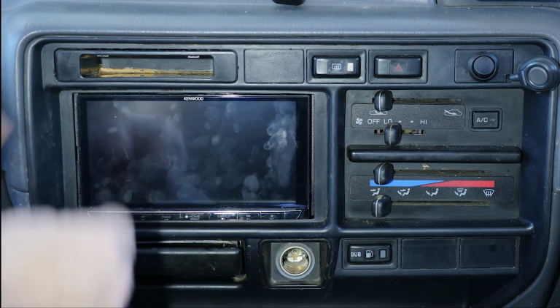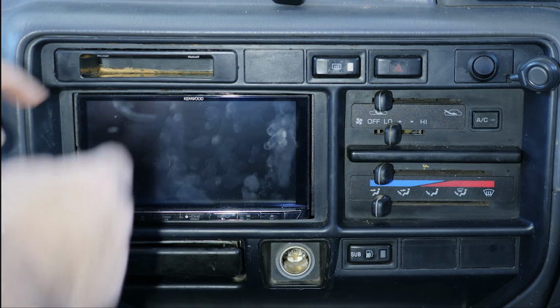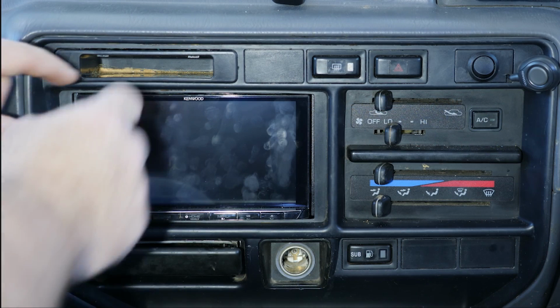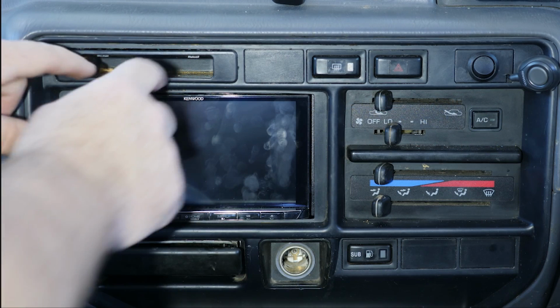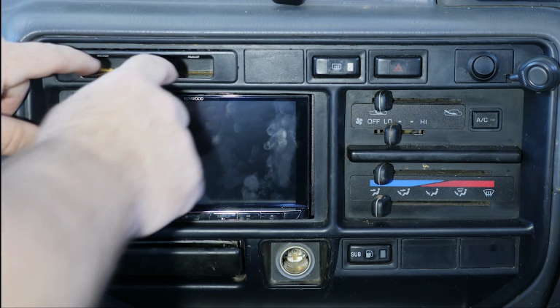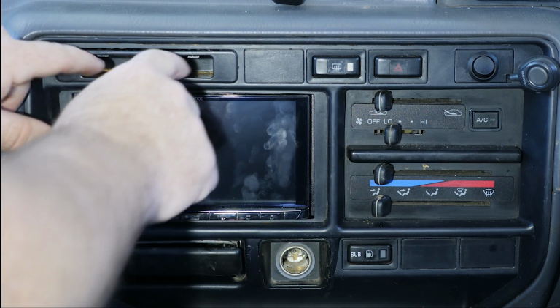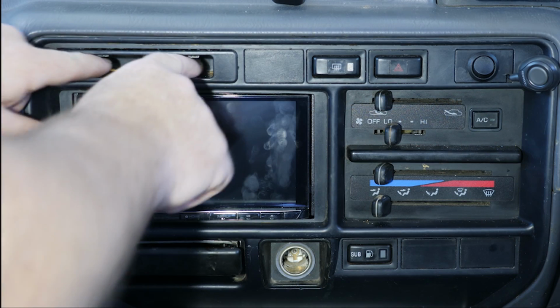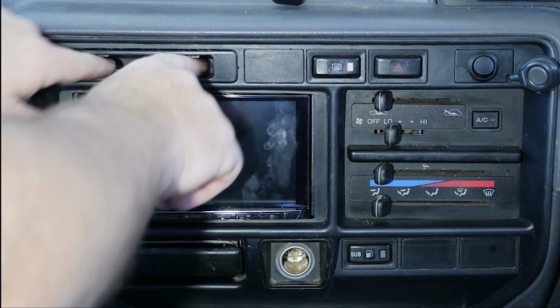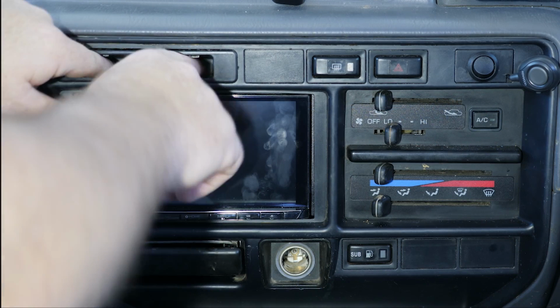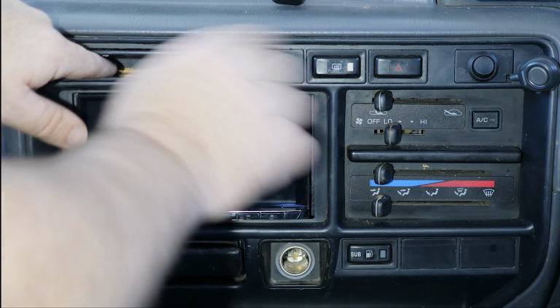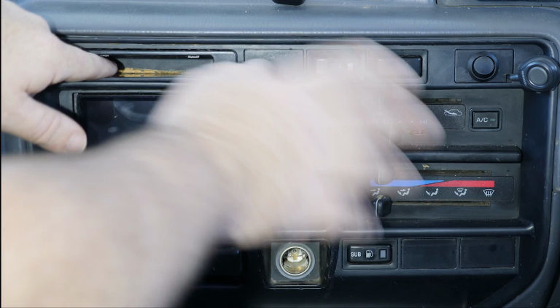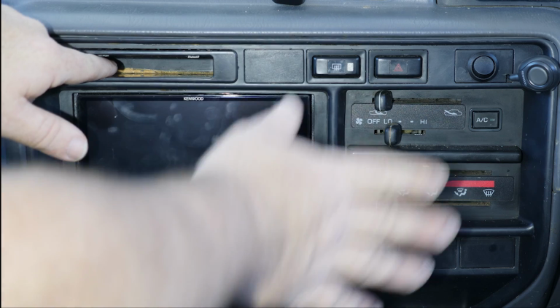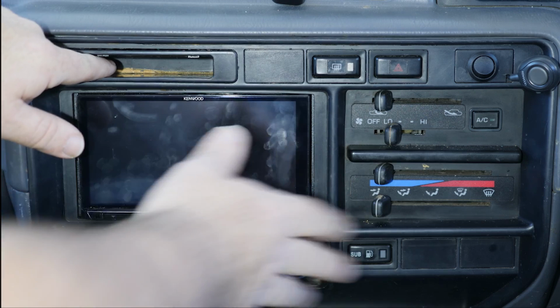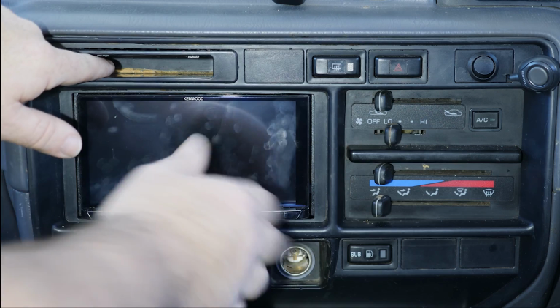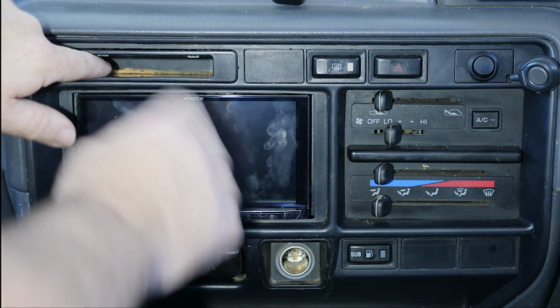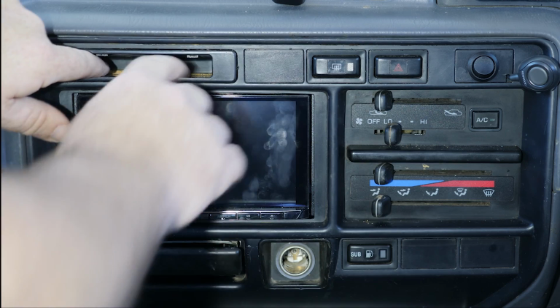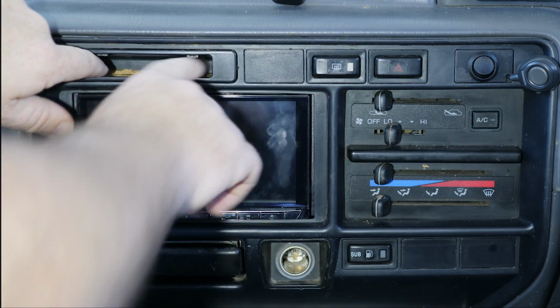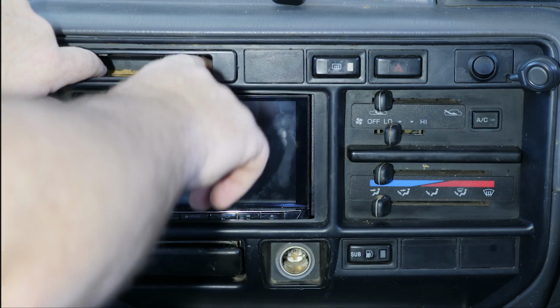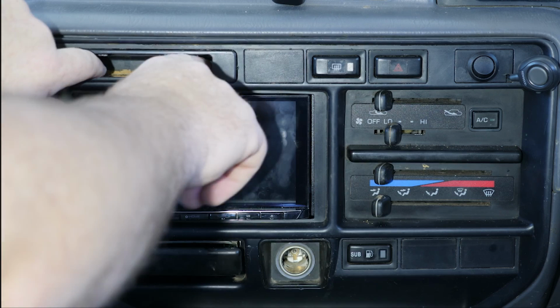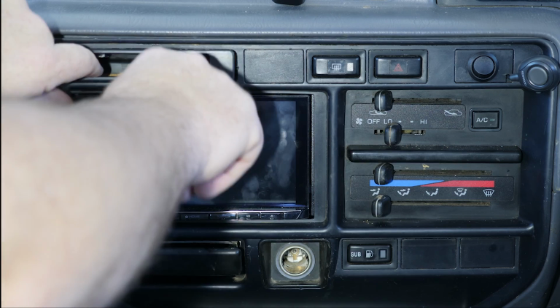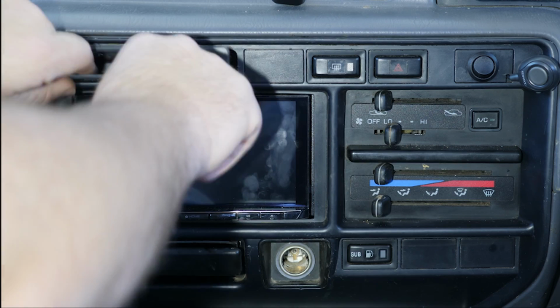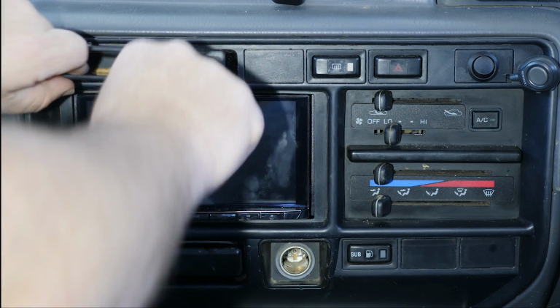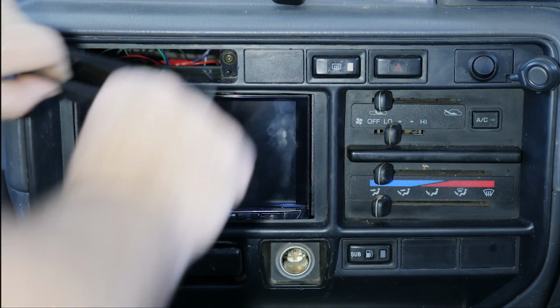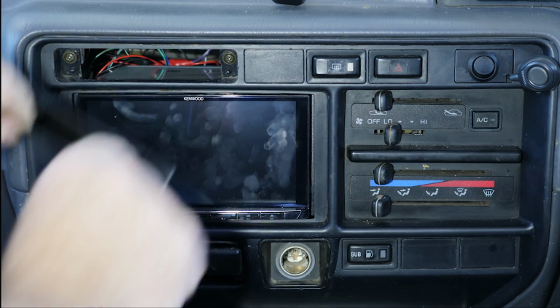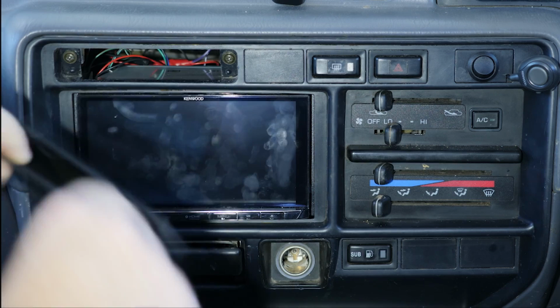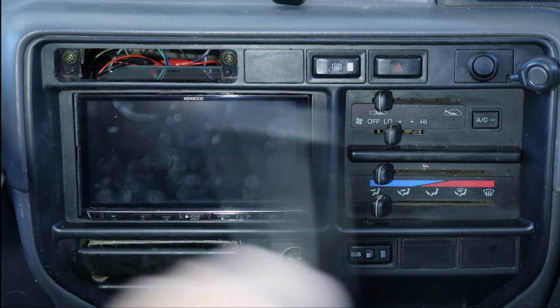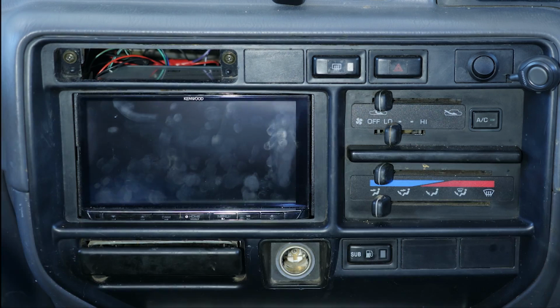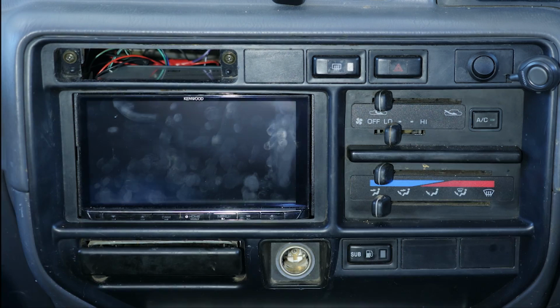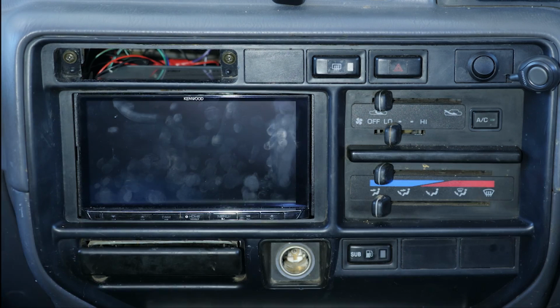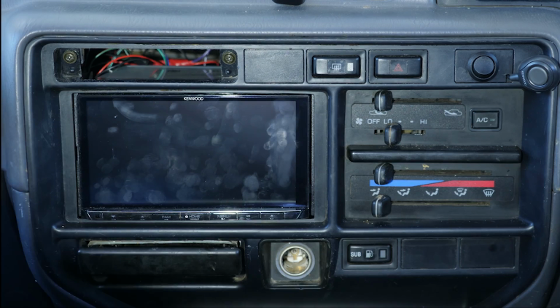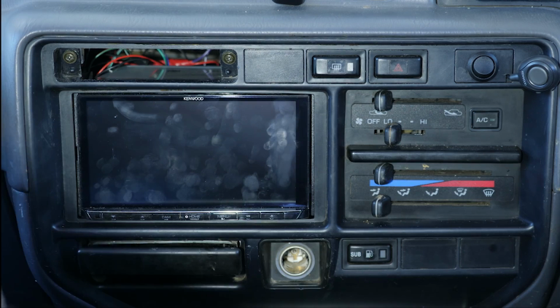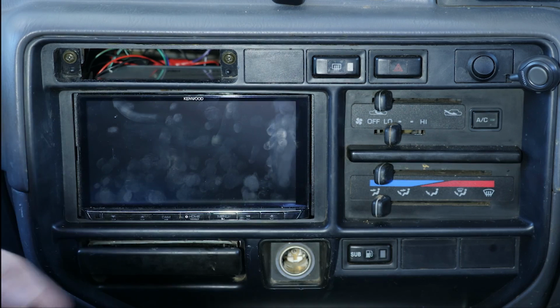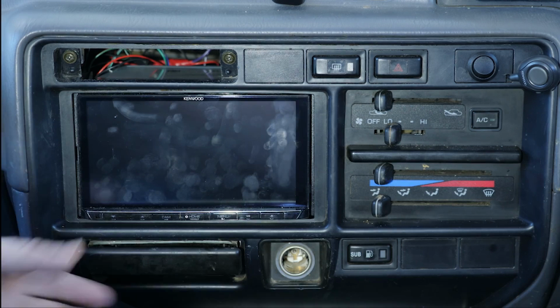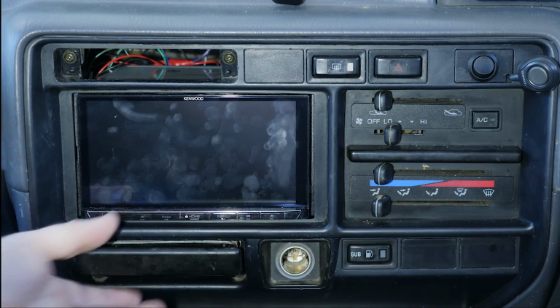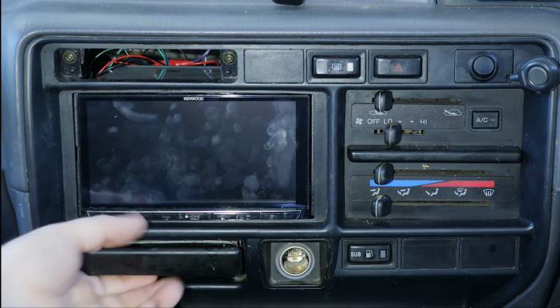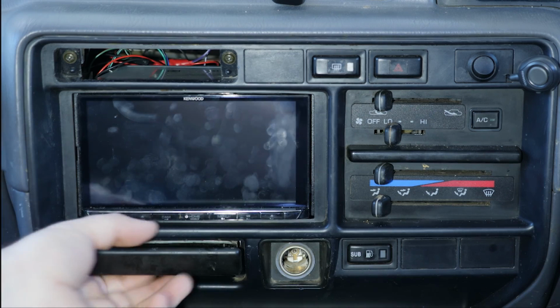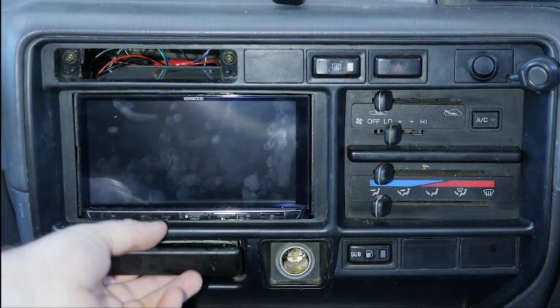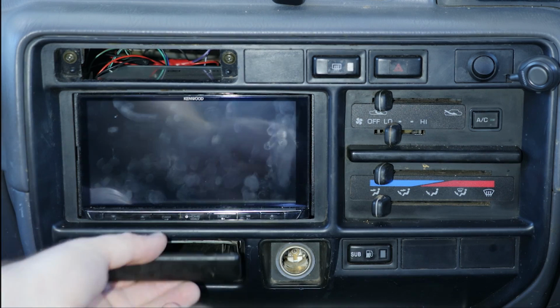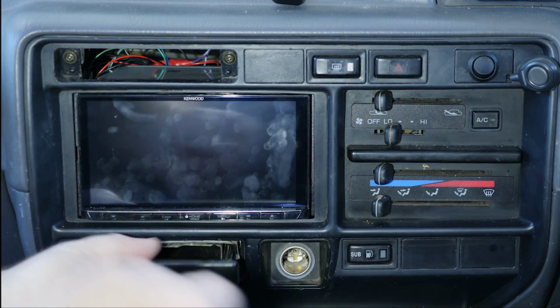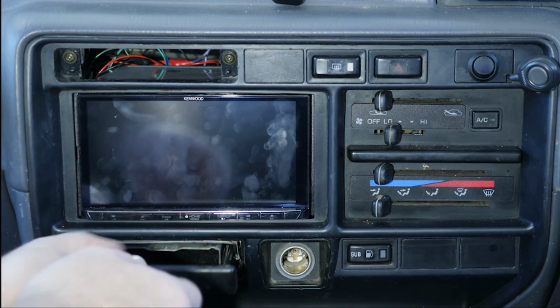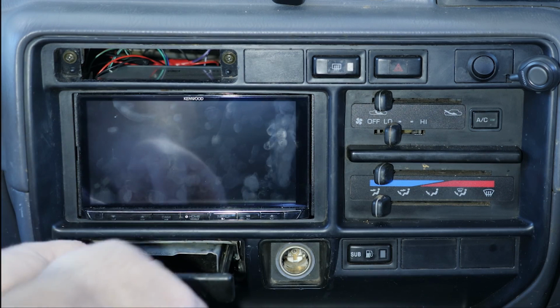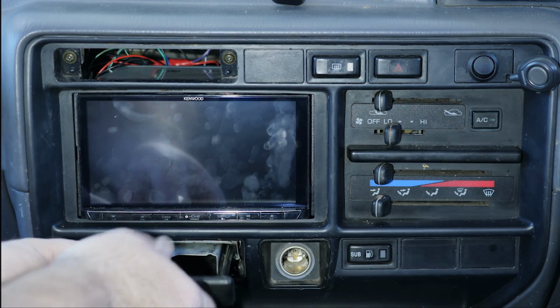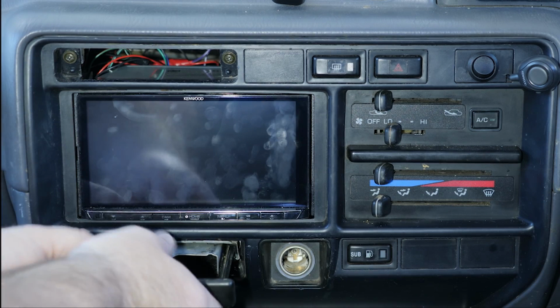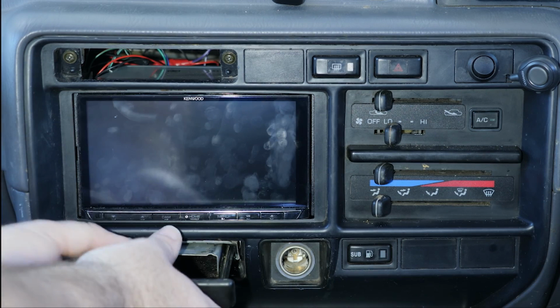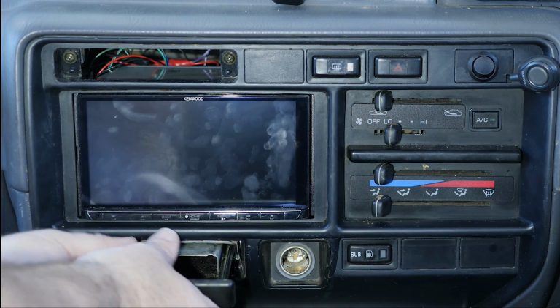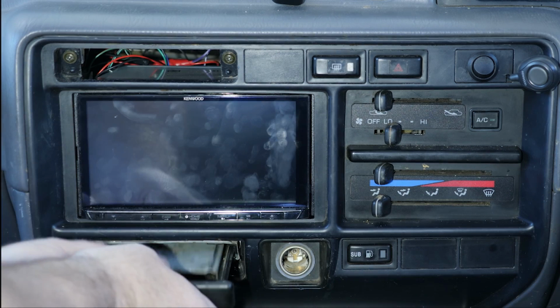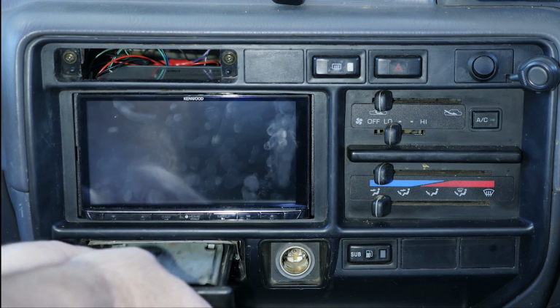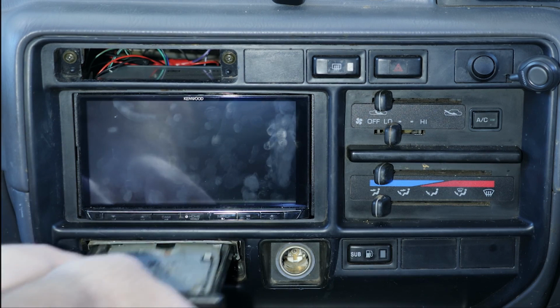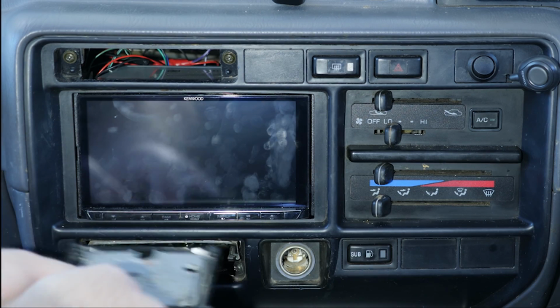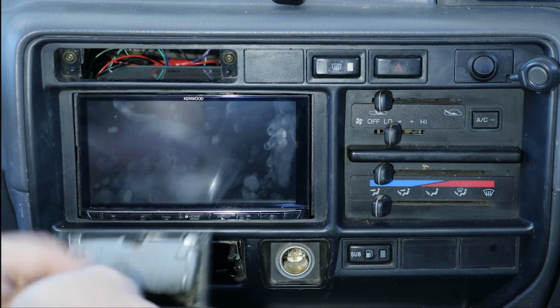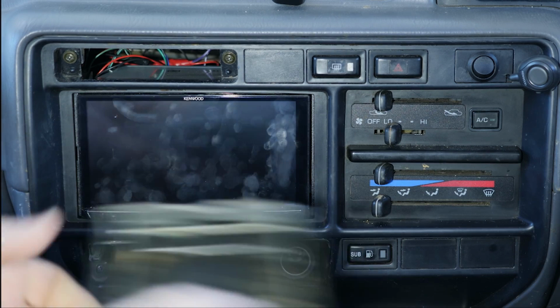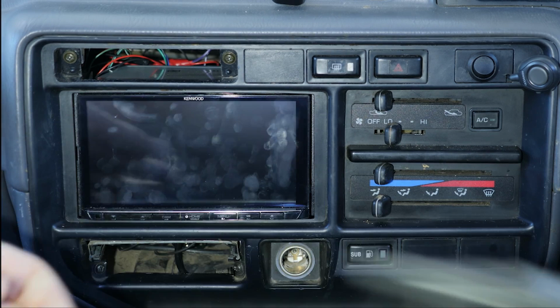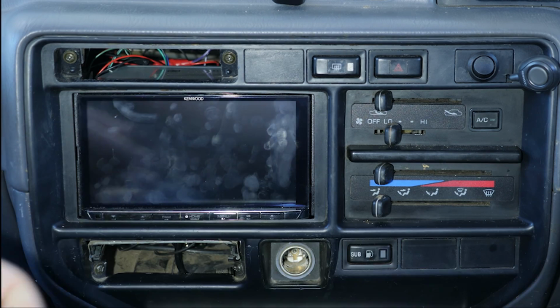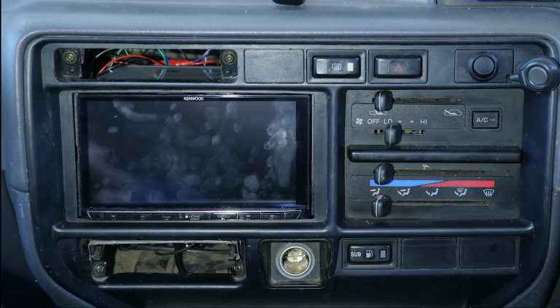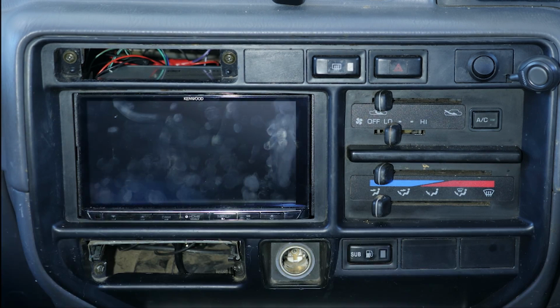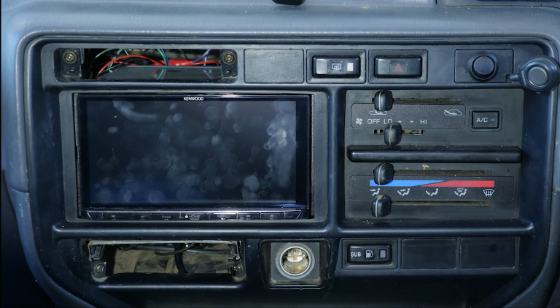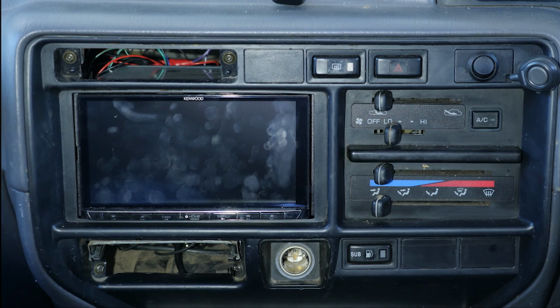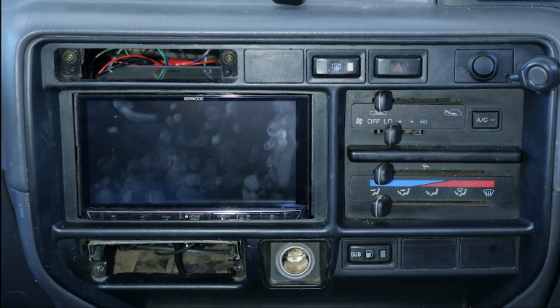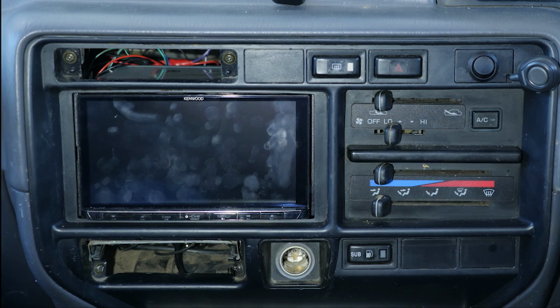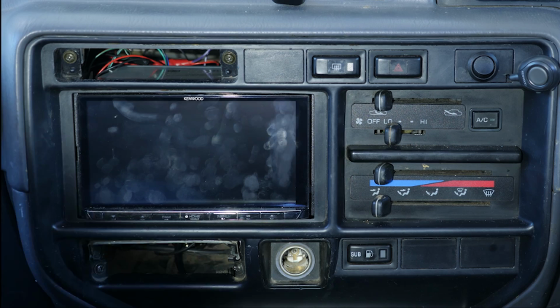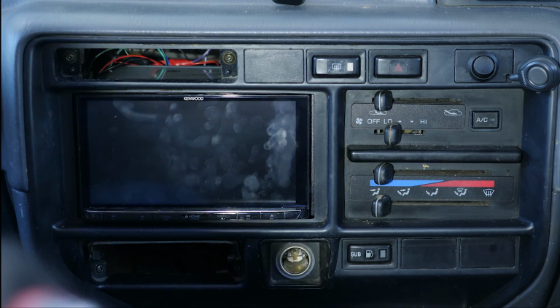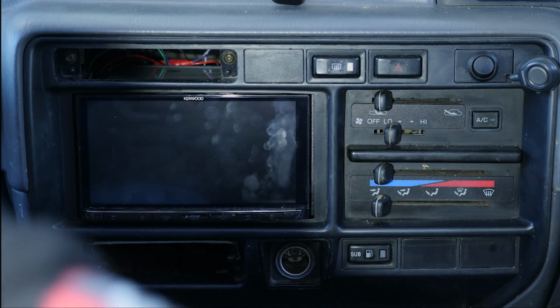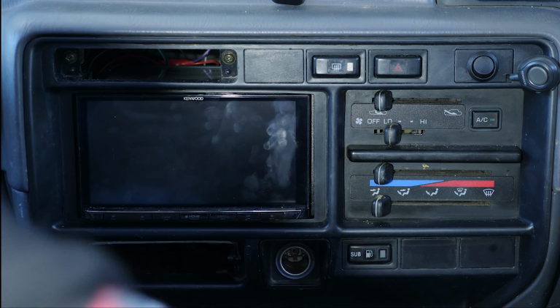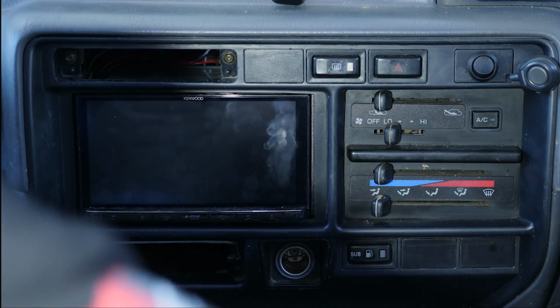First thing we need to do is remove this panel here. There are a couple of screws behind here and a couple down in the ashtray — we'll drop them out.